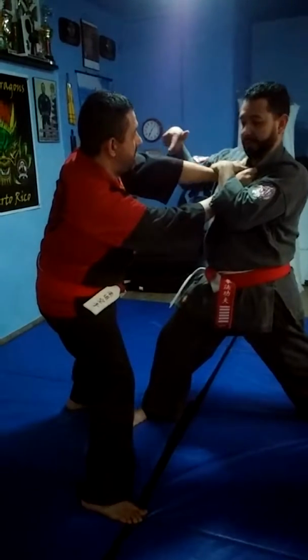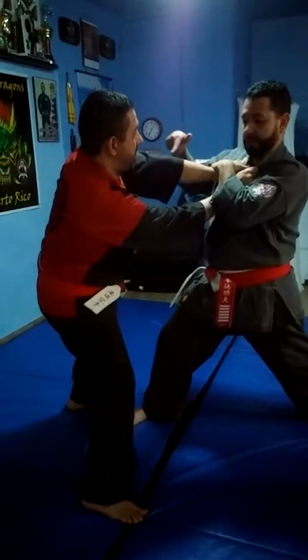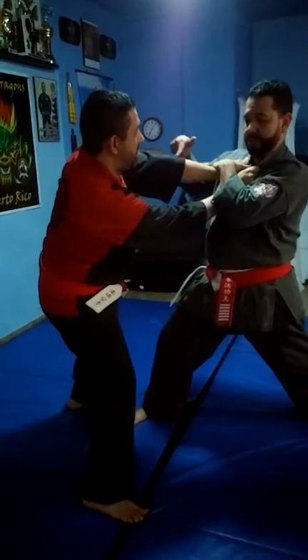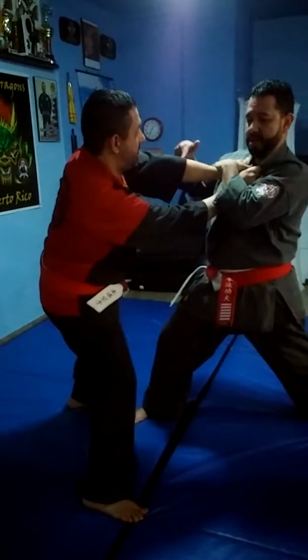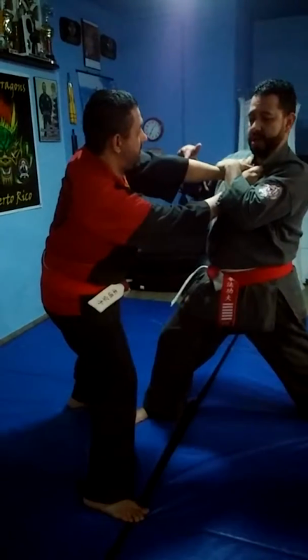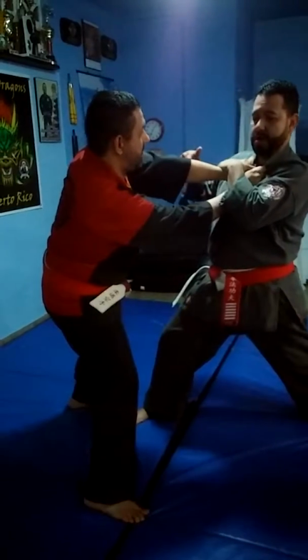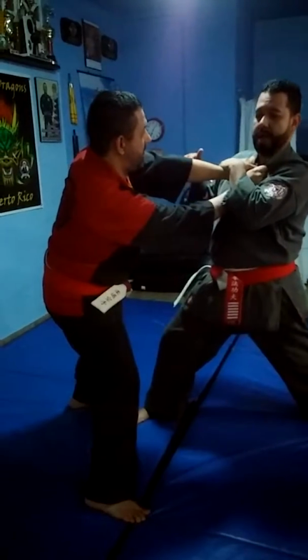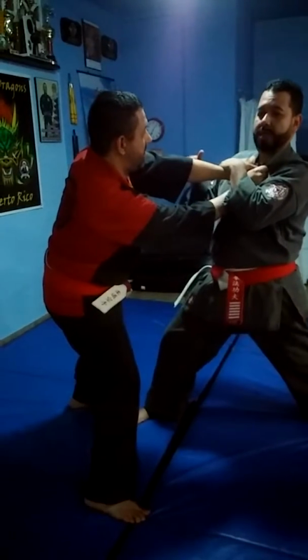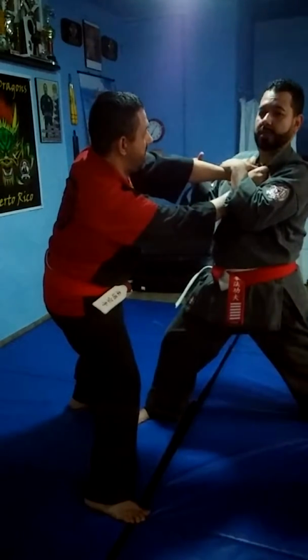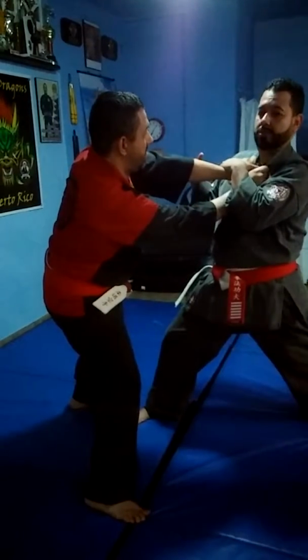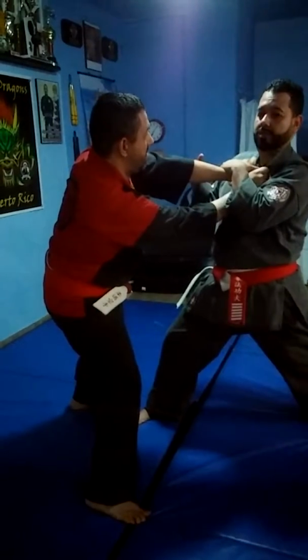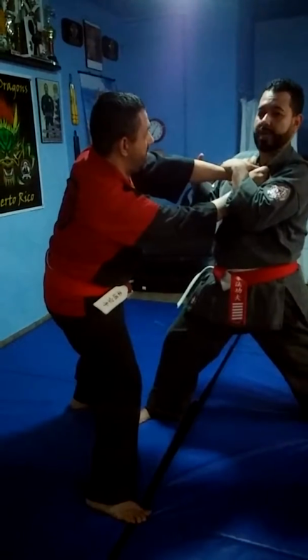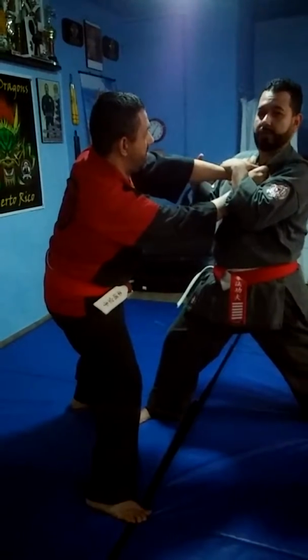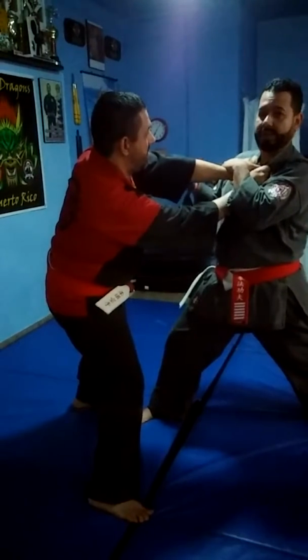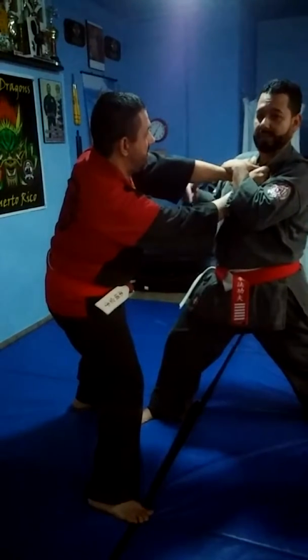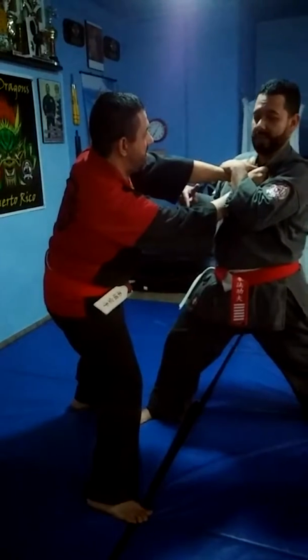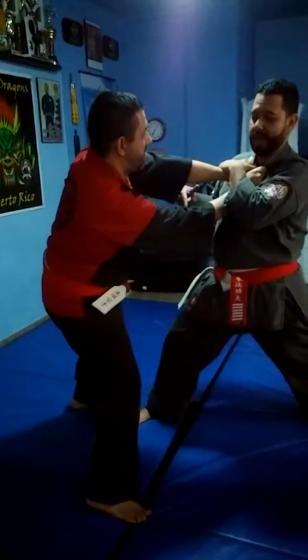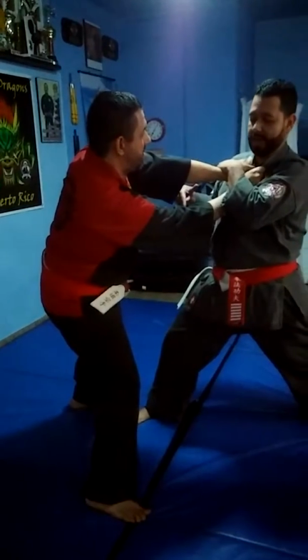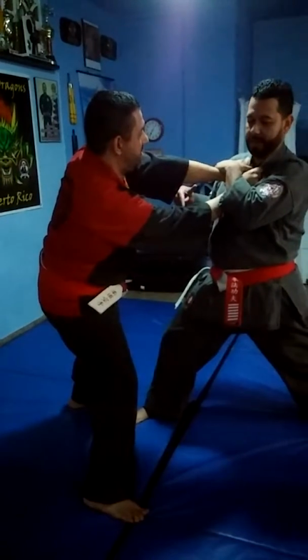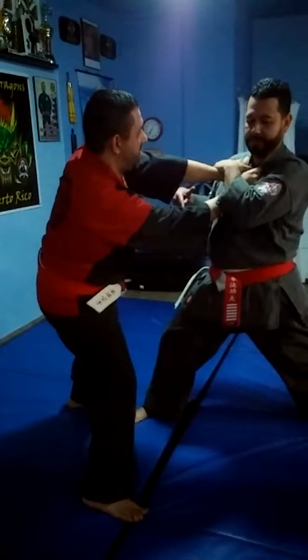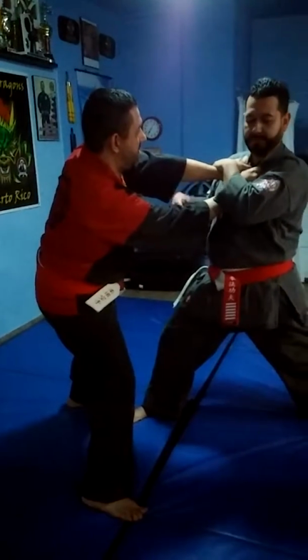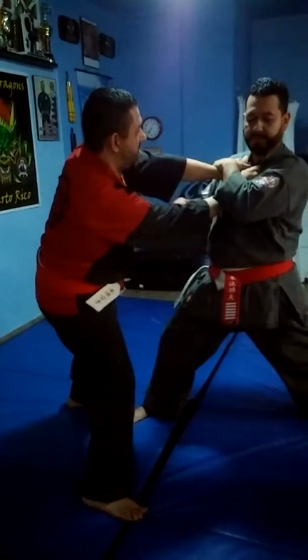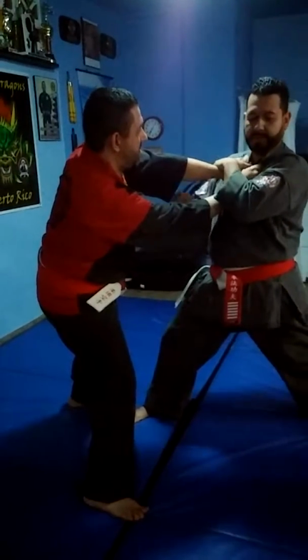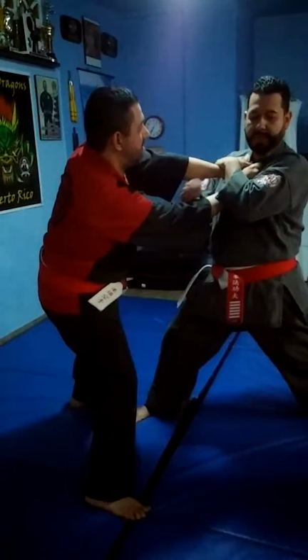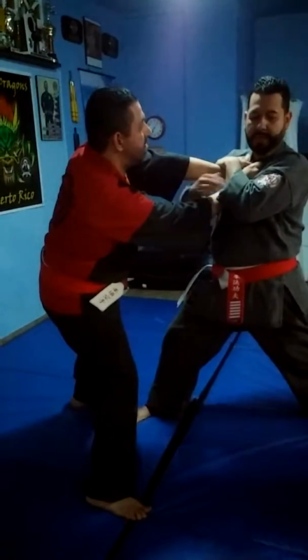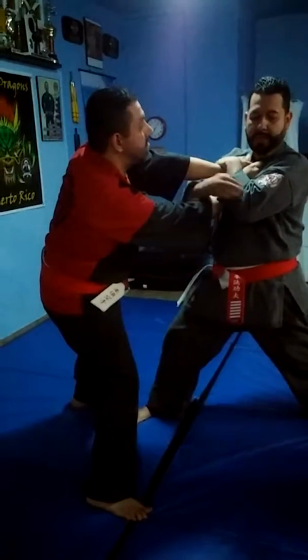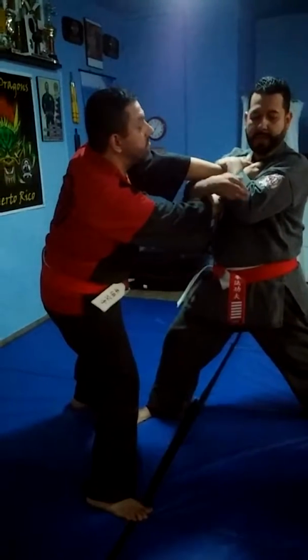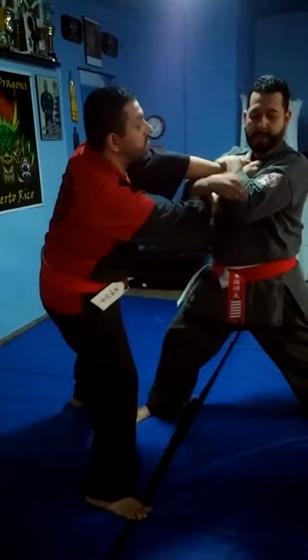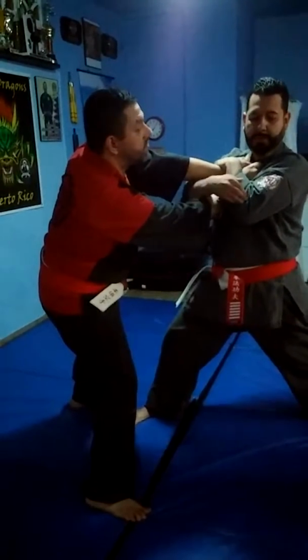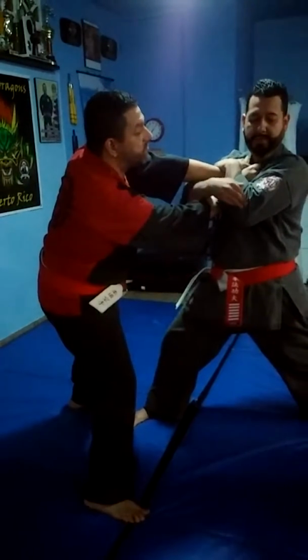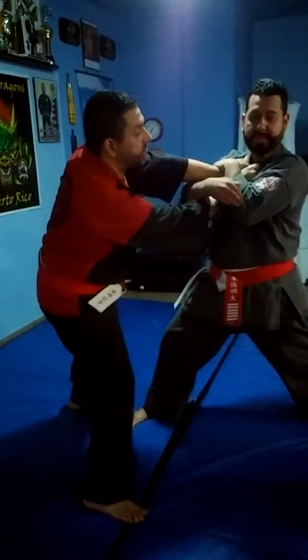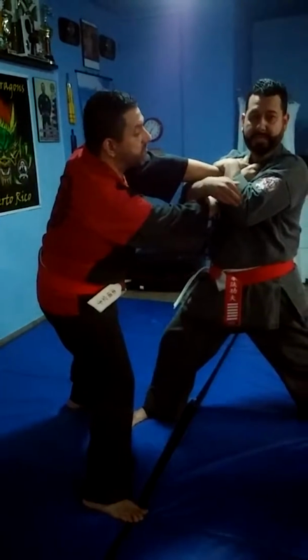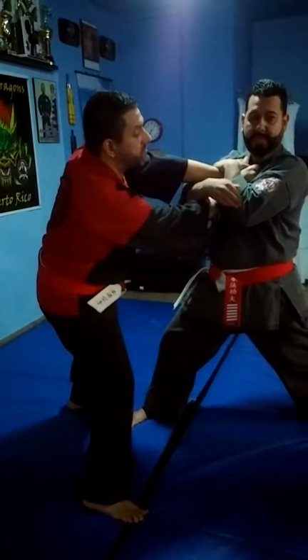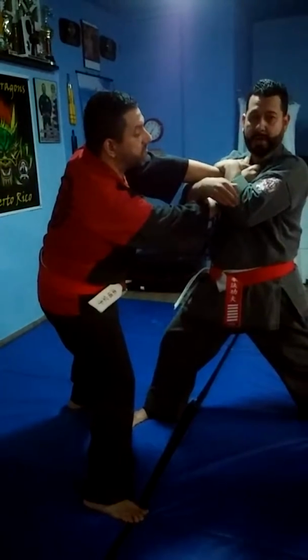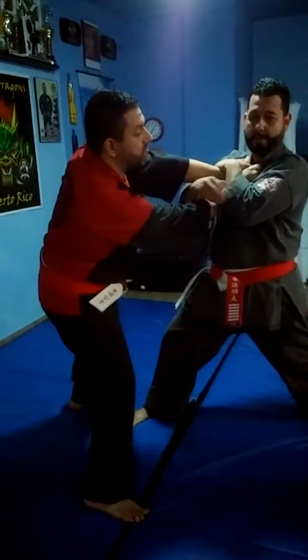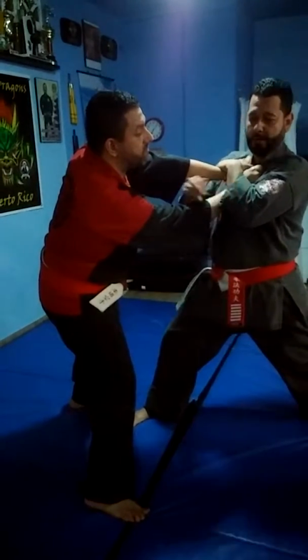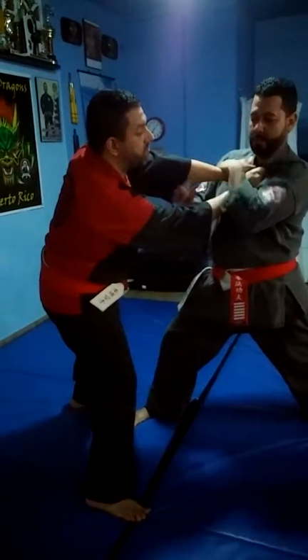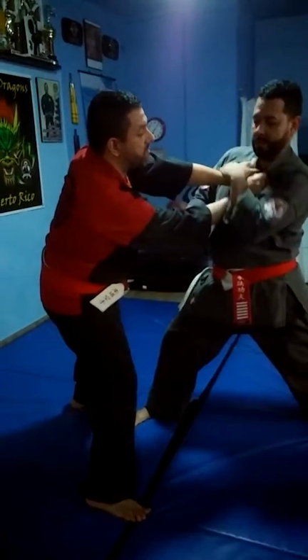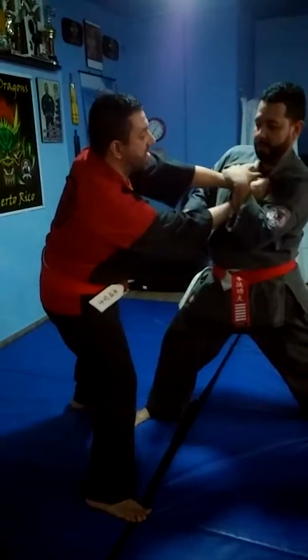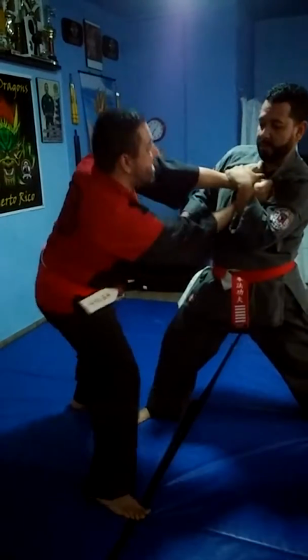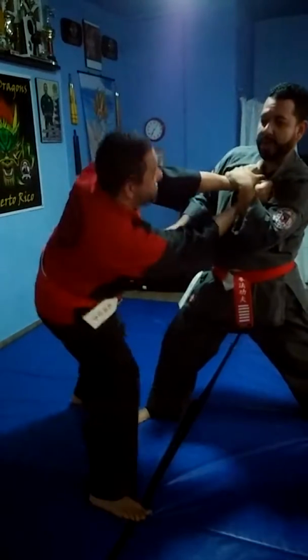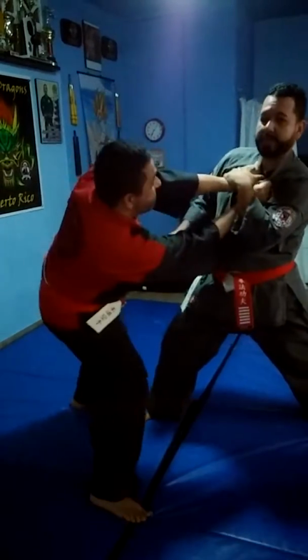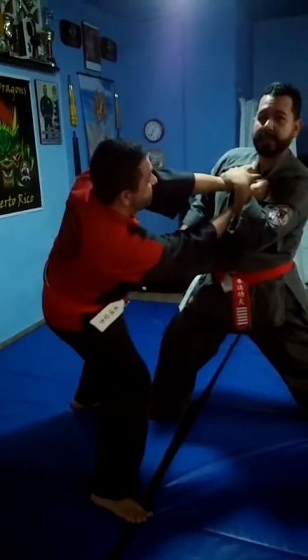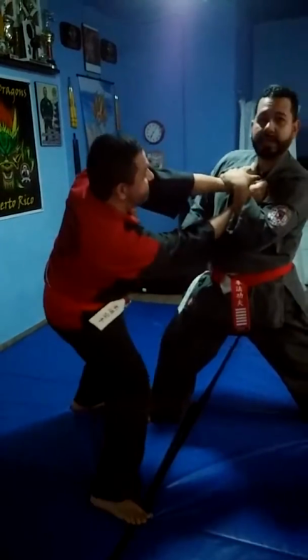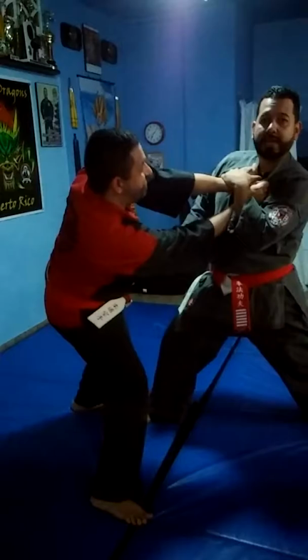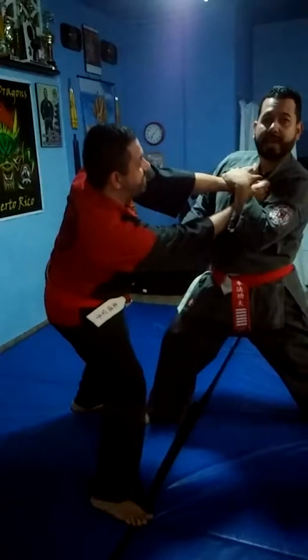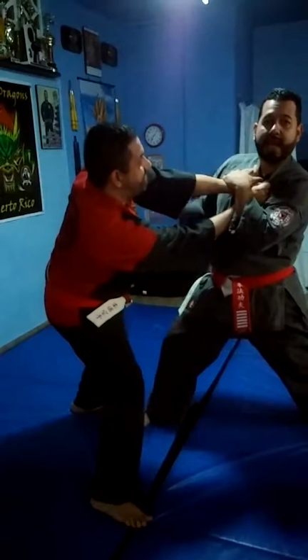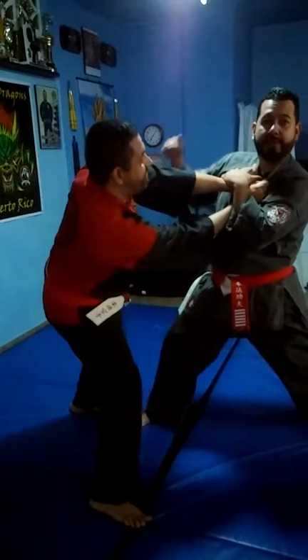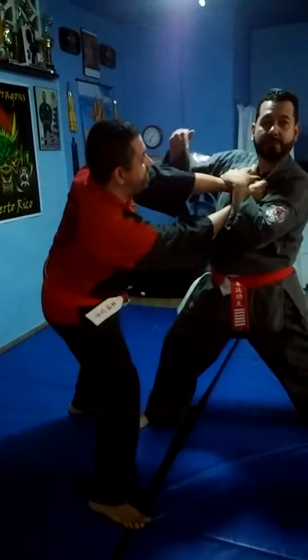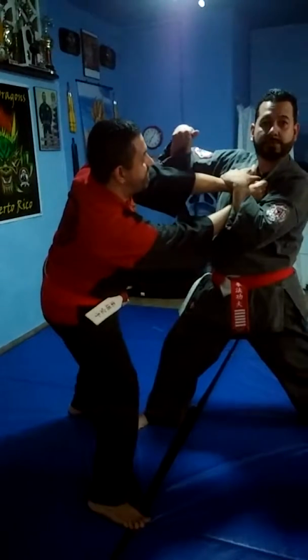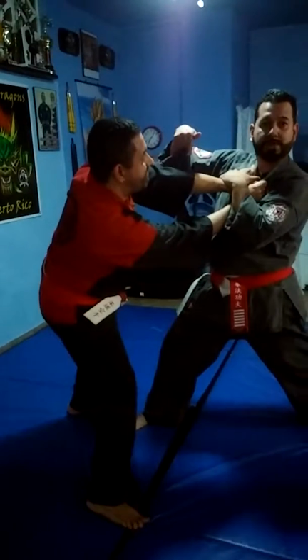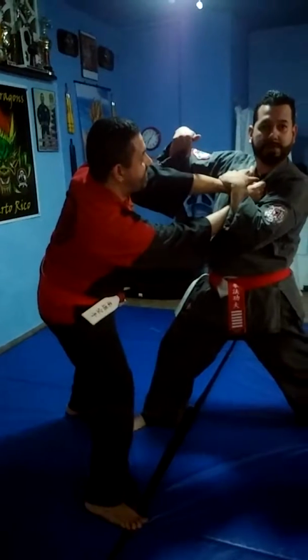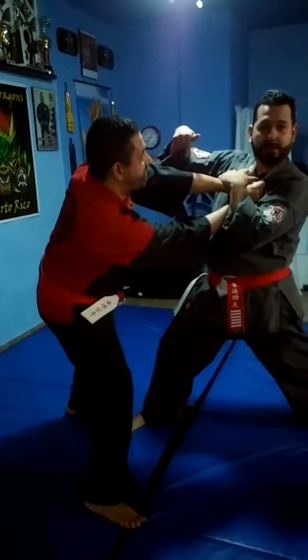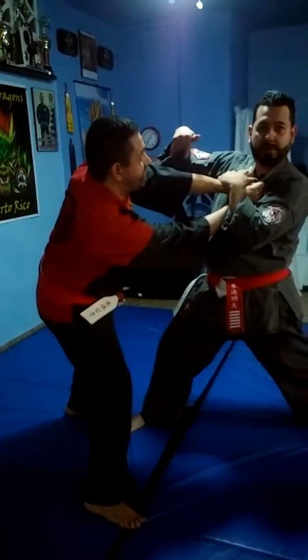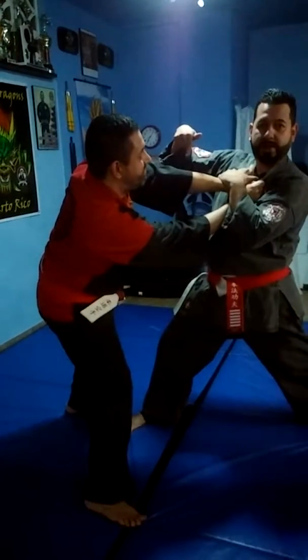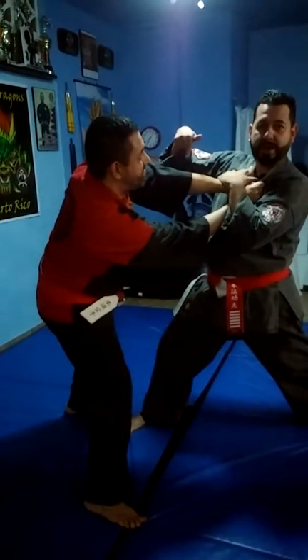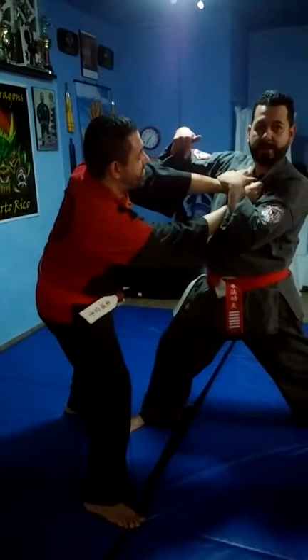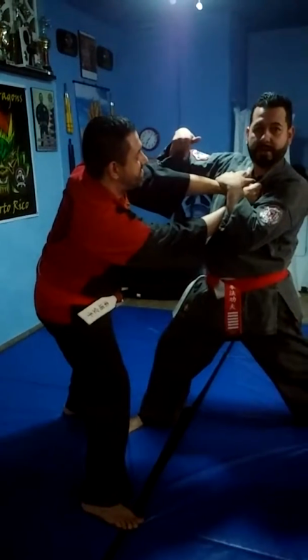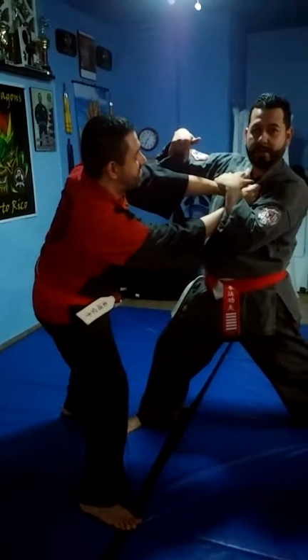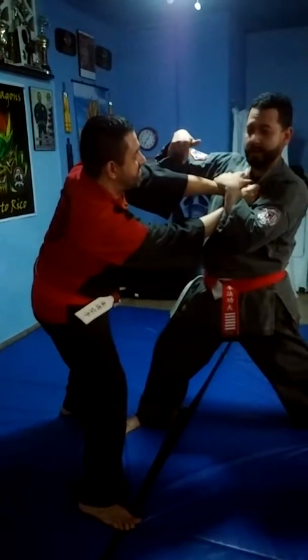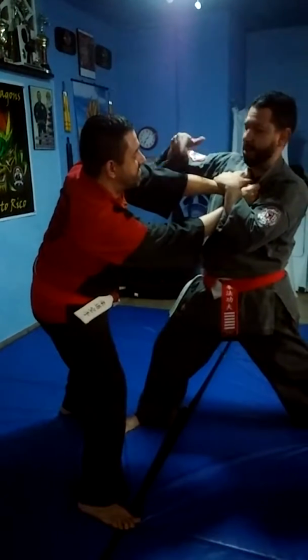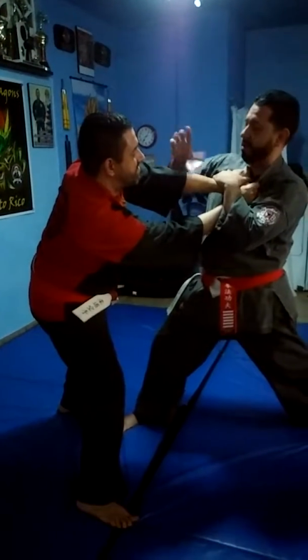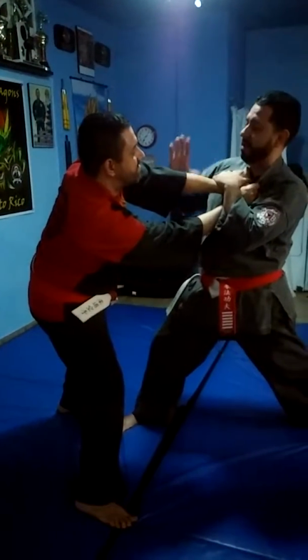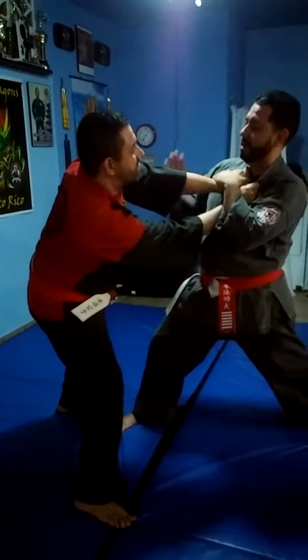Now from here, I can do that wrist lock. Help with this elbow. It's already twisted.